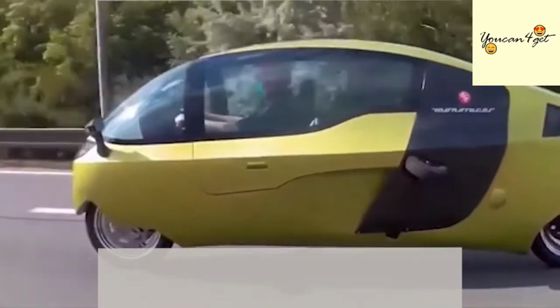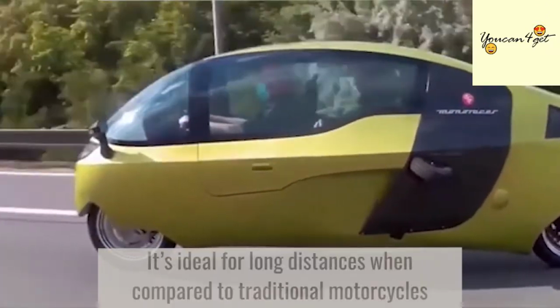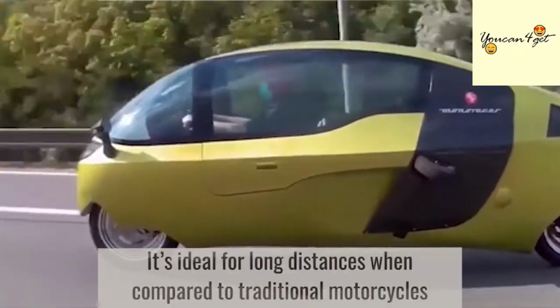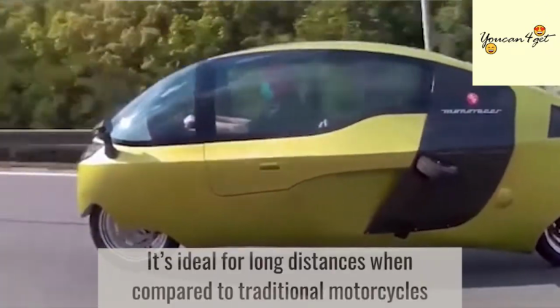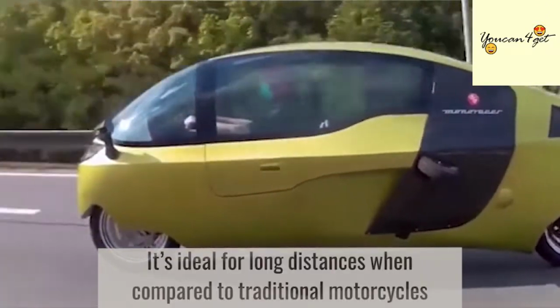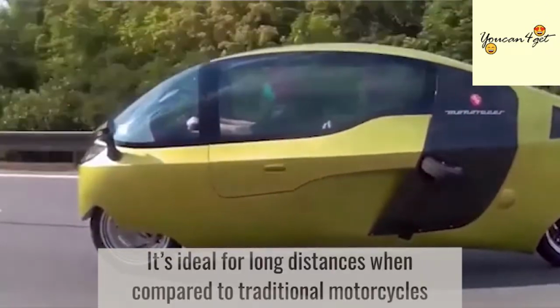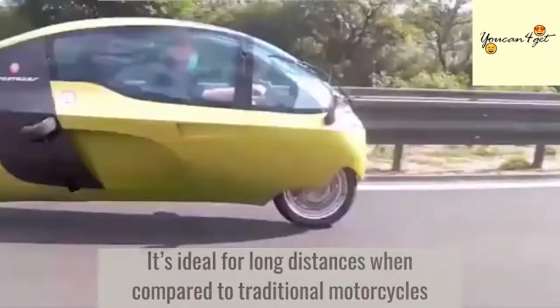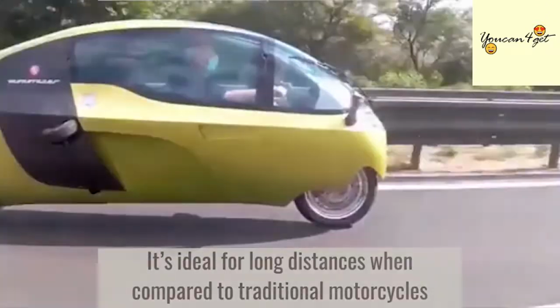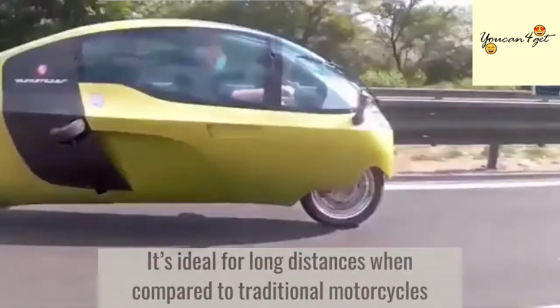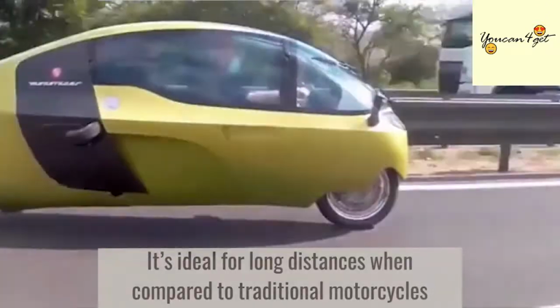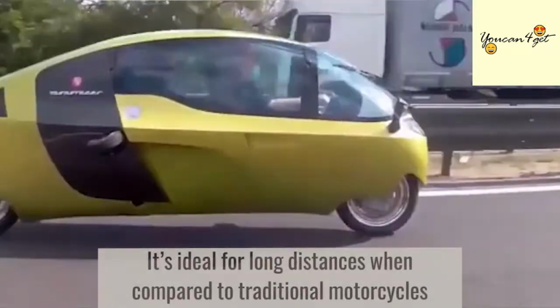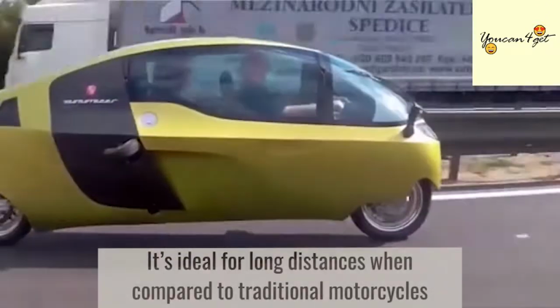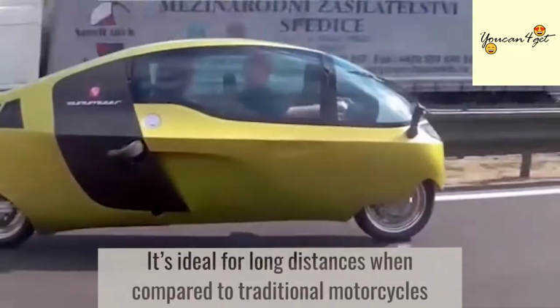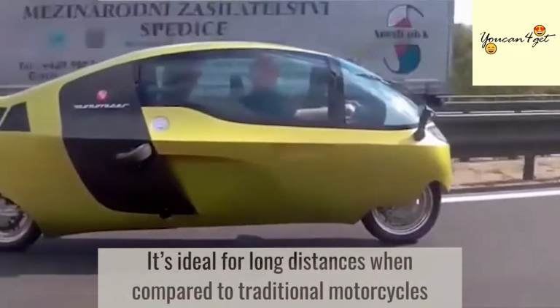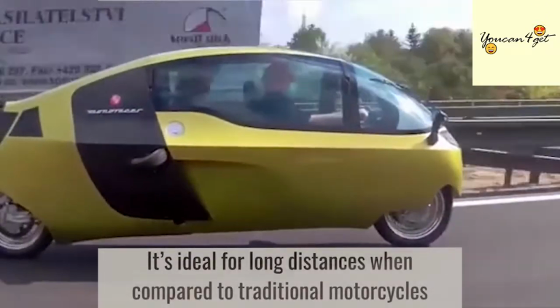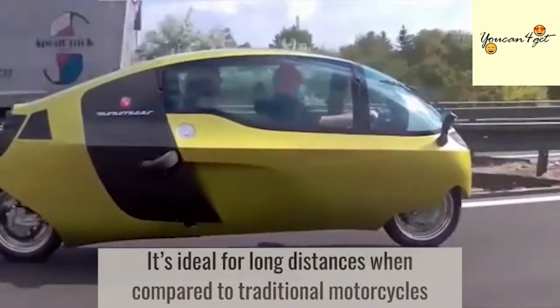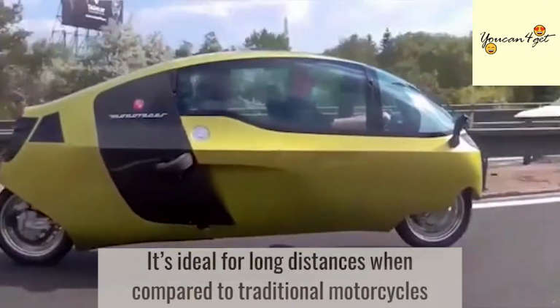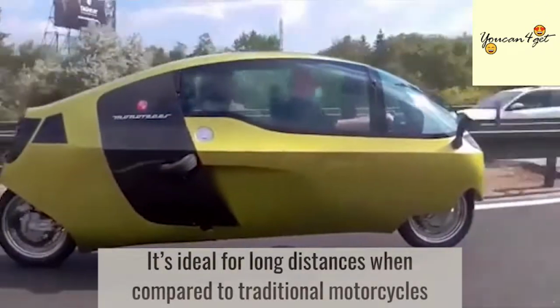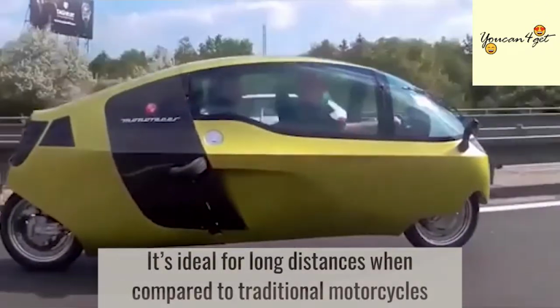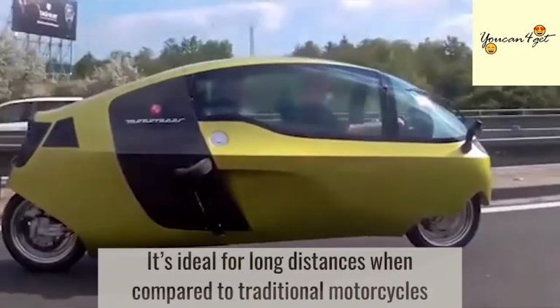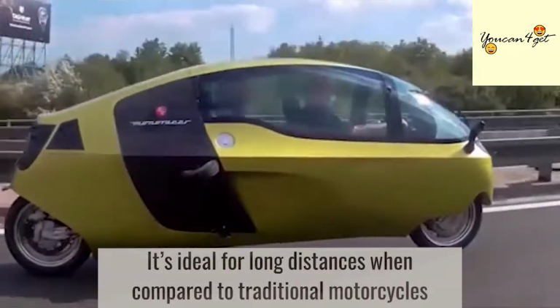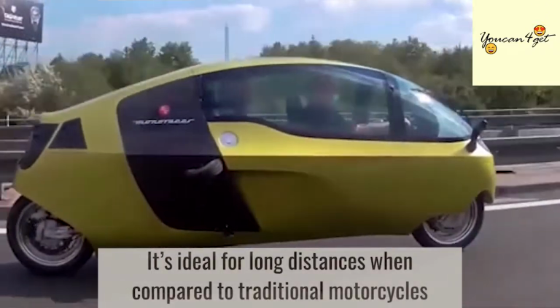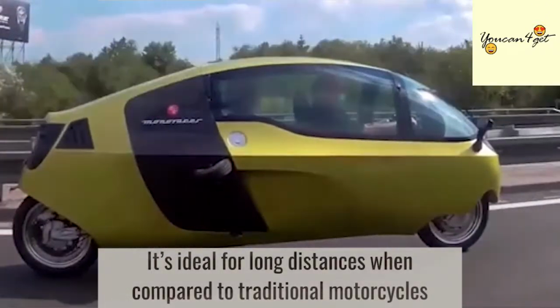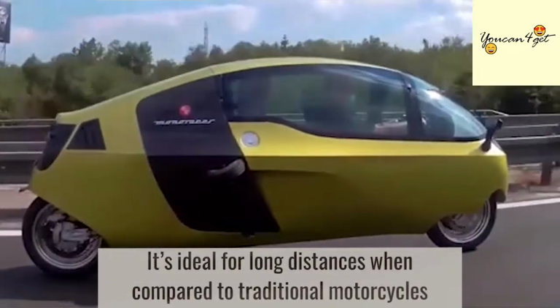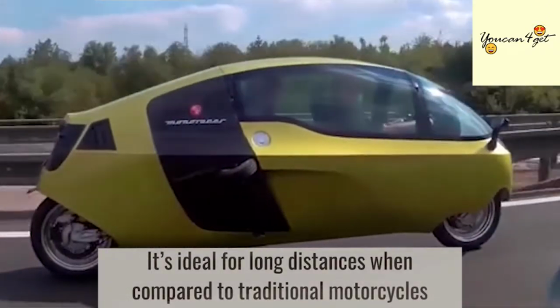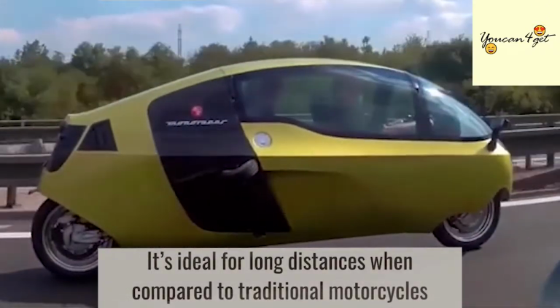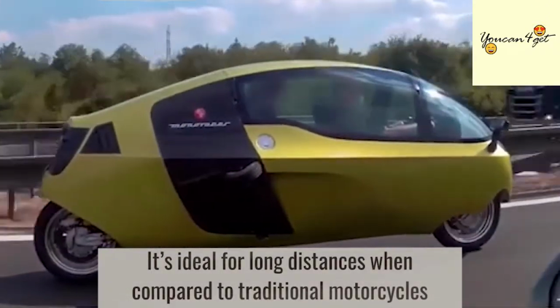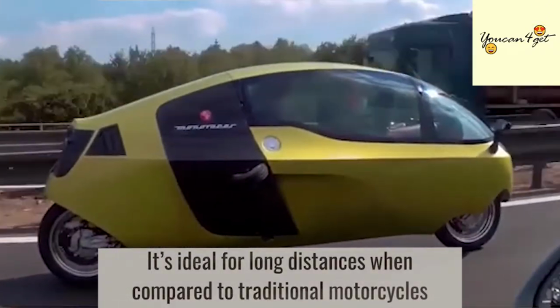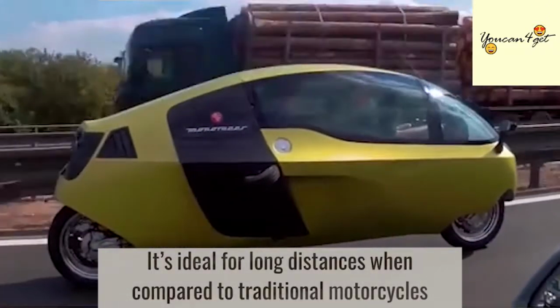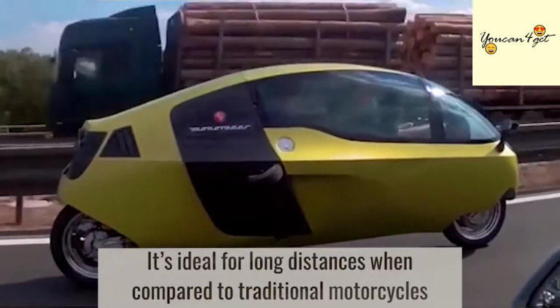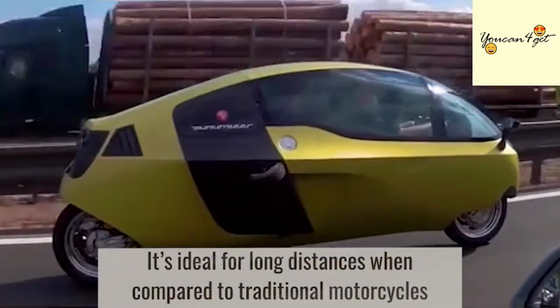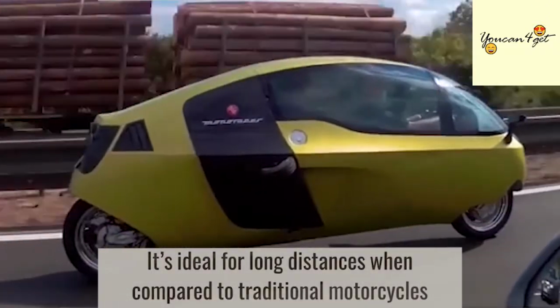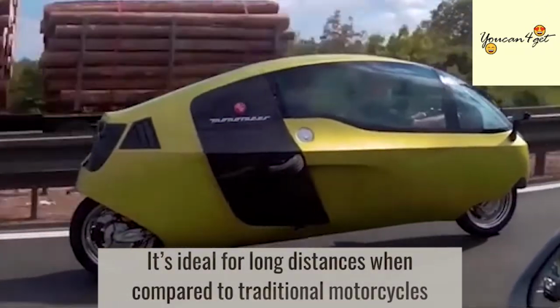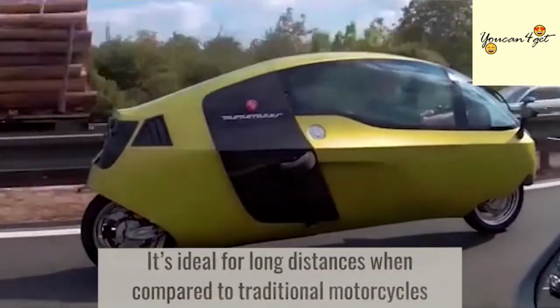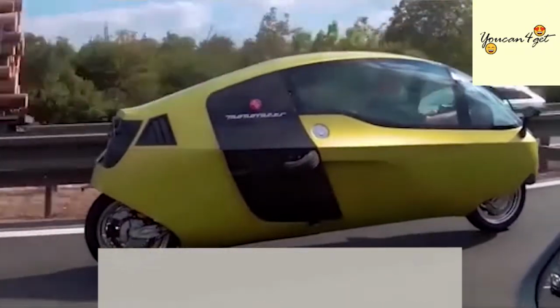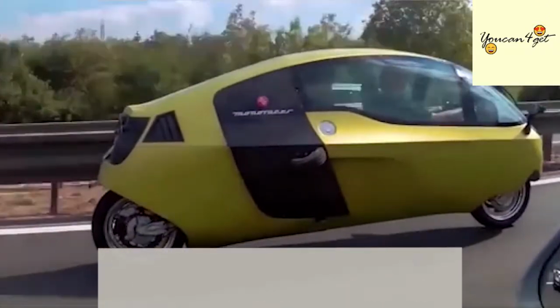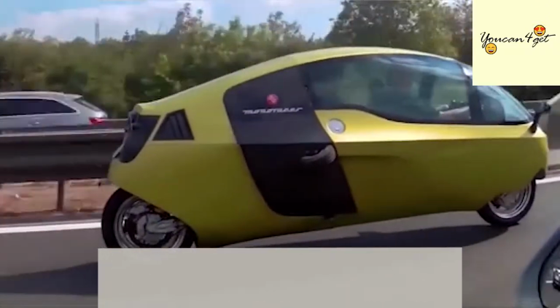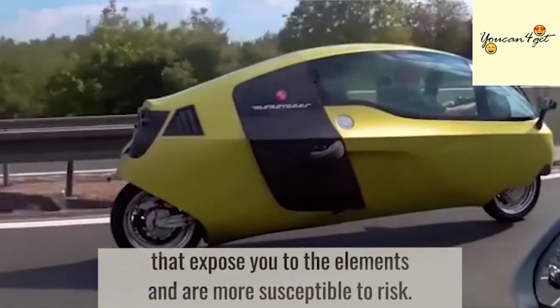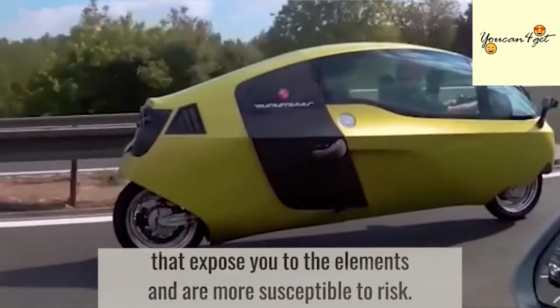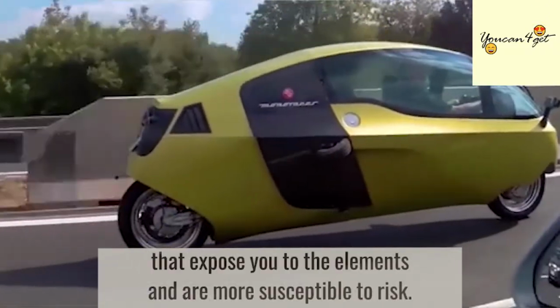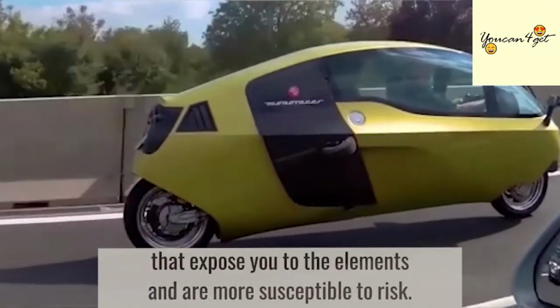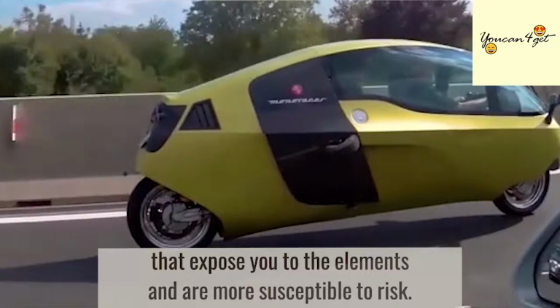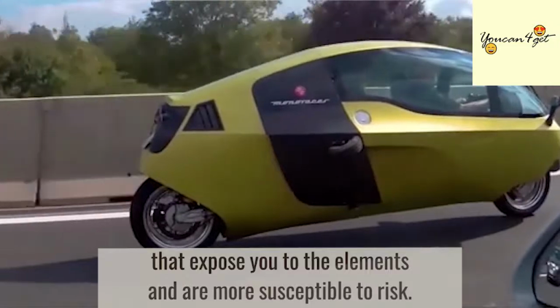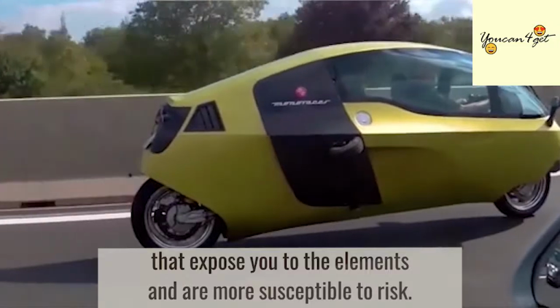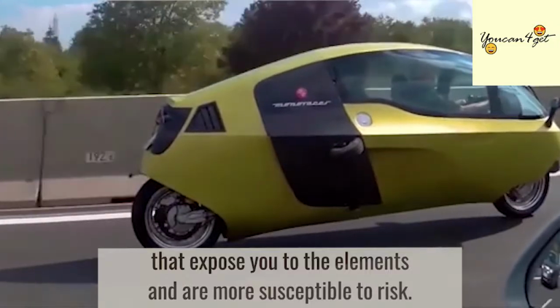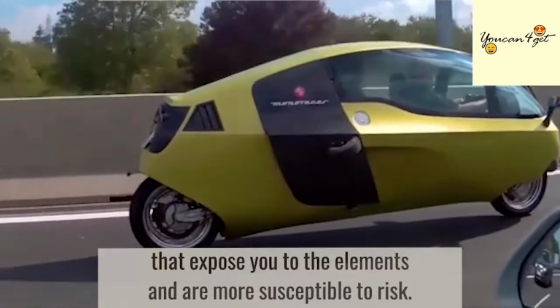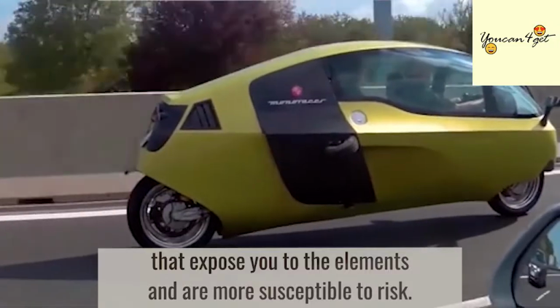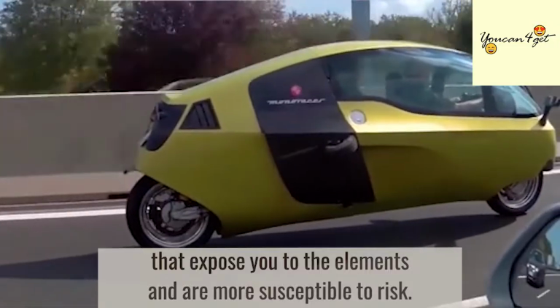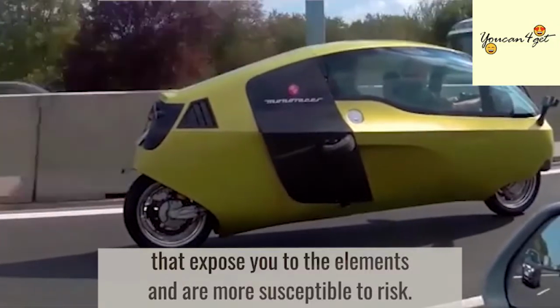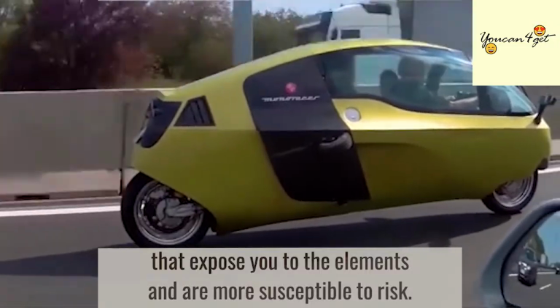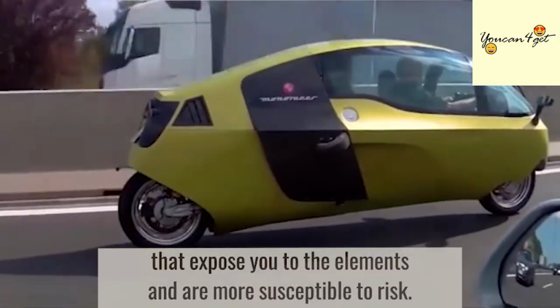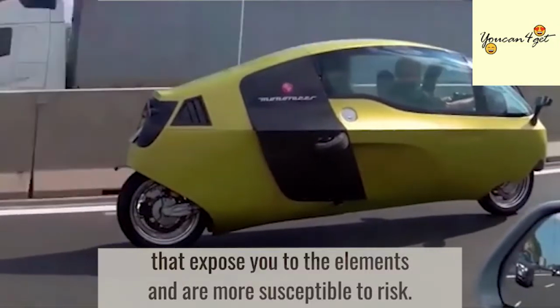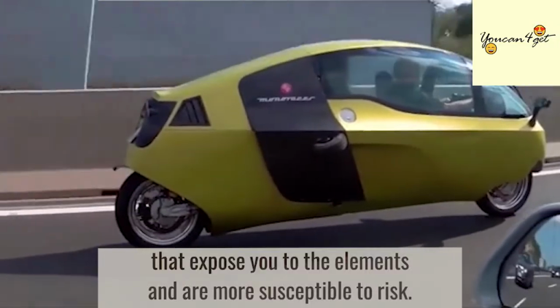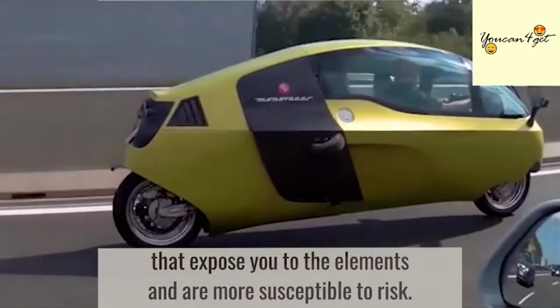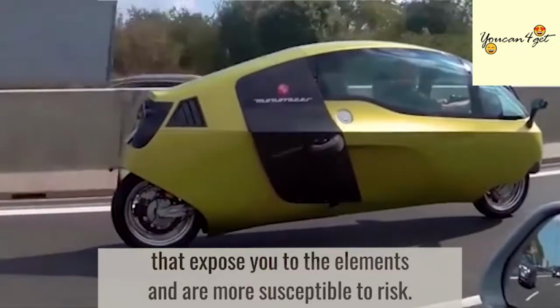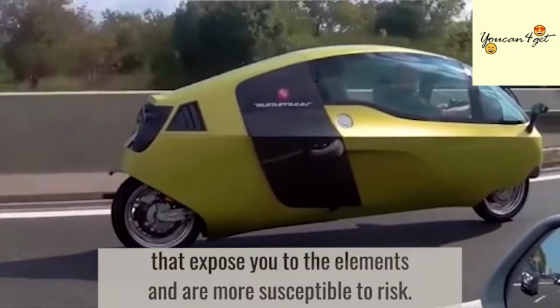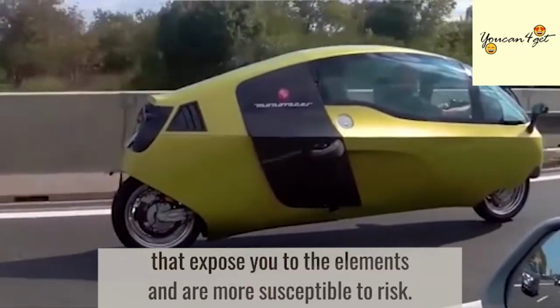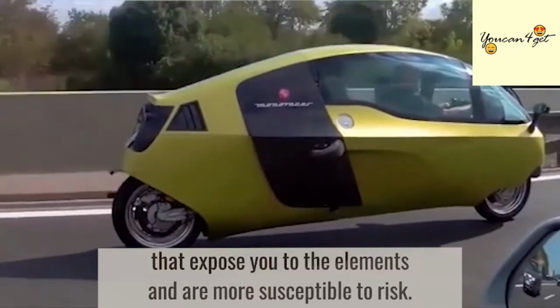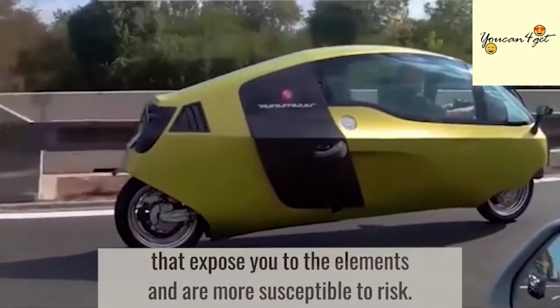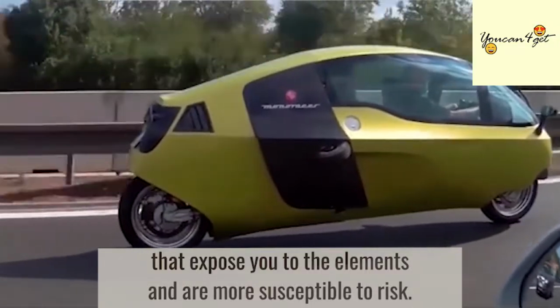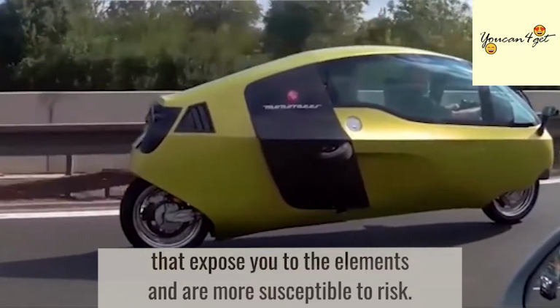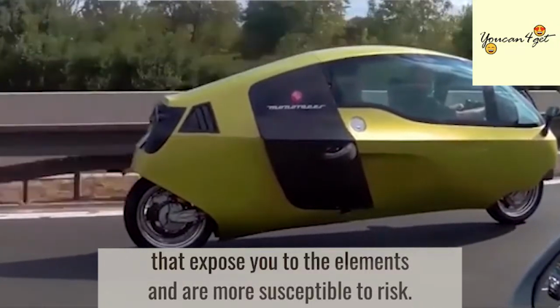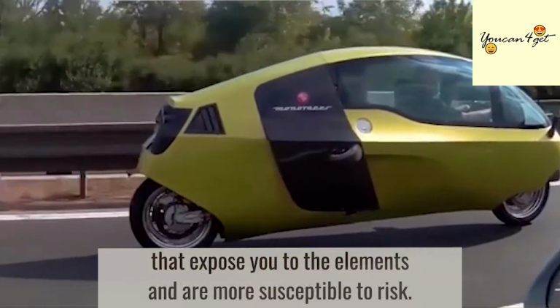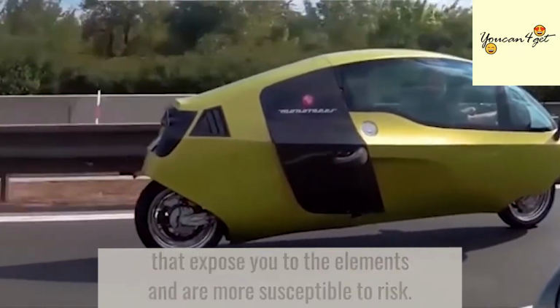It is ideal for long distances when compared to traditional motorcycles that expose you to the elements and are more susceptible to risk.